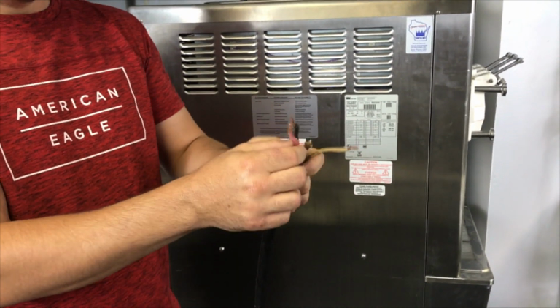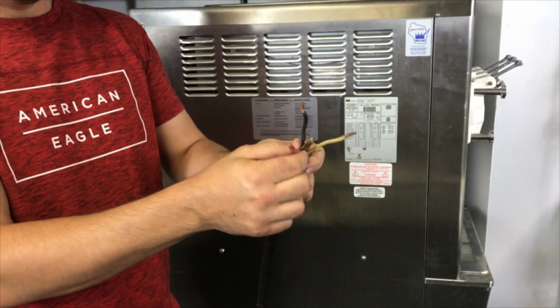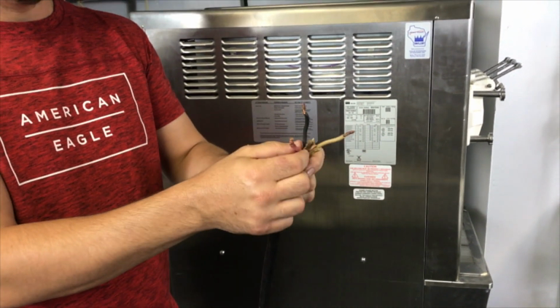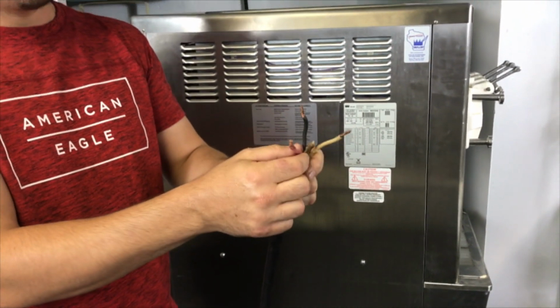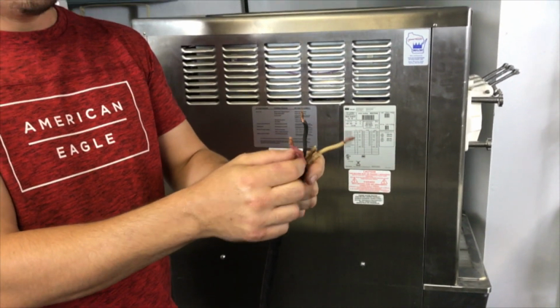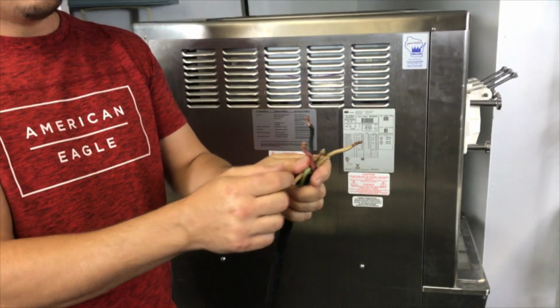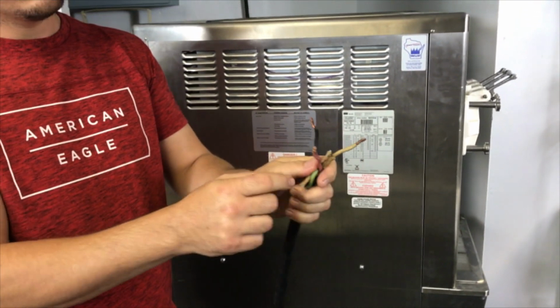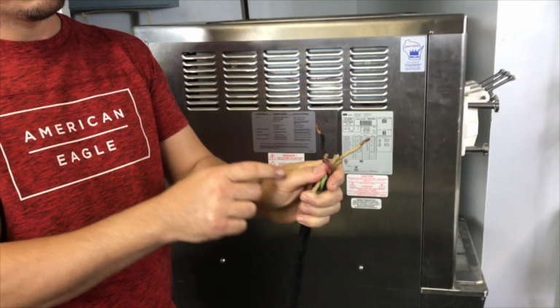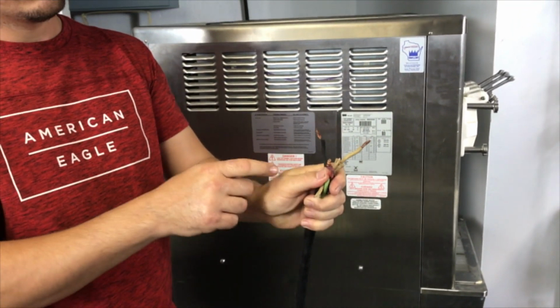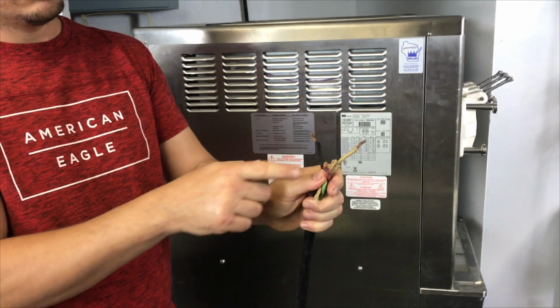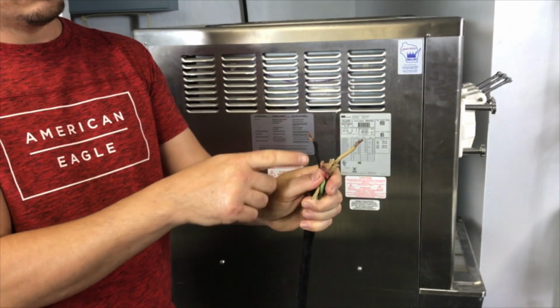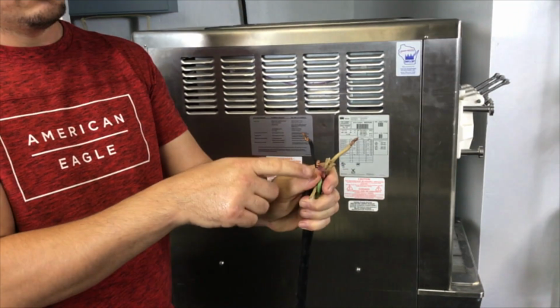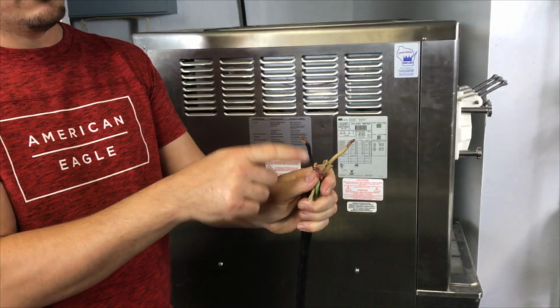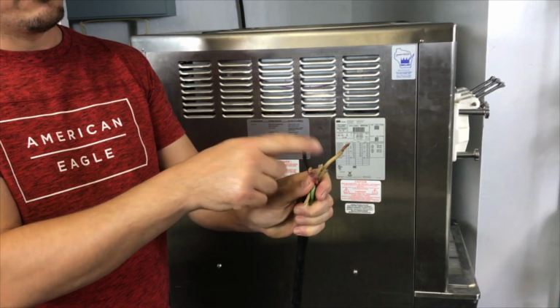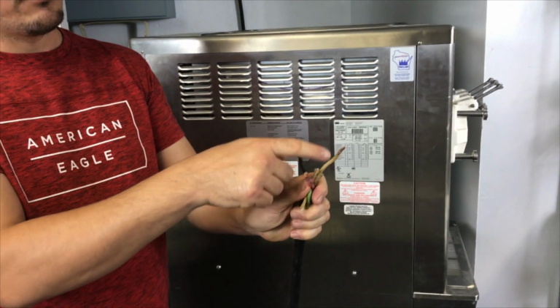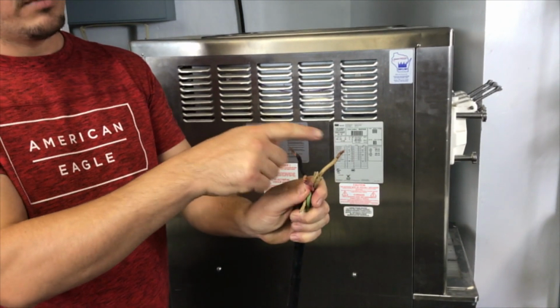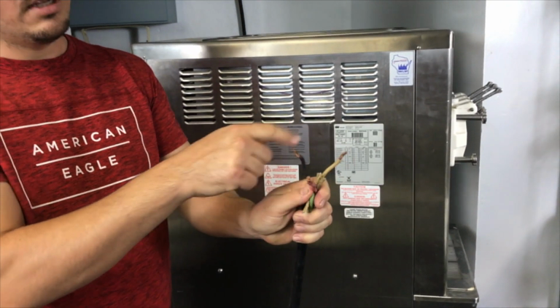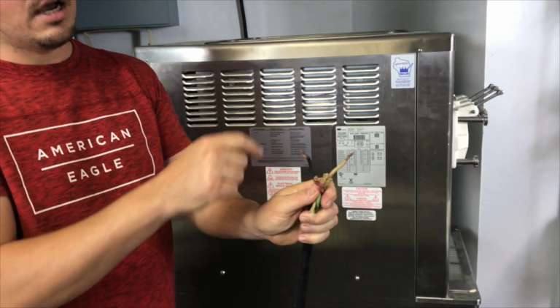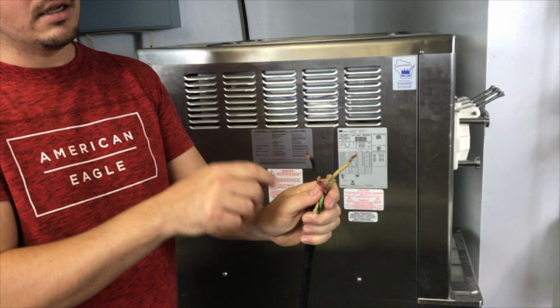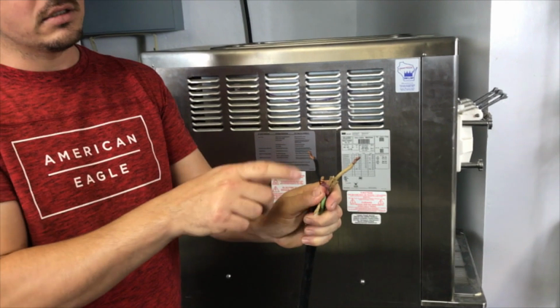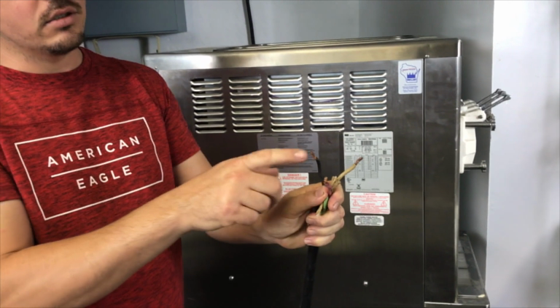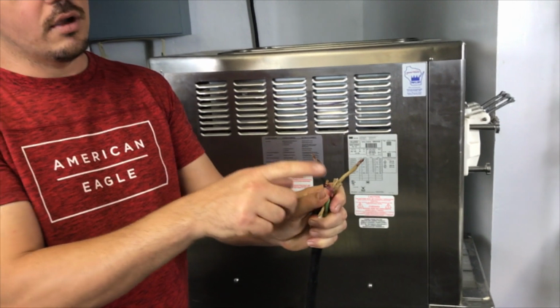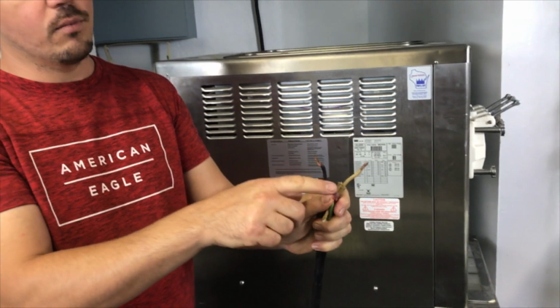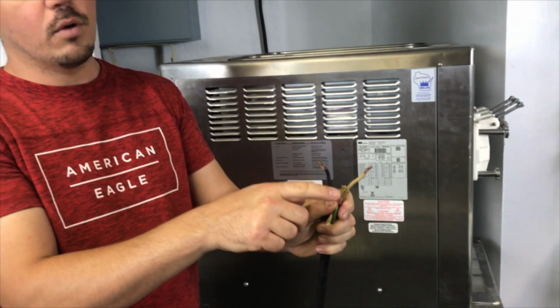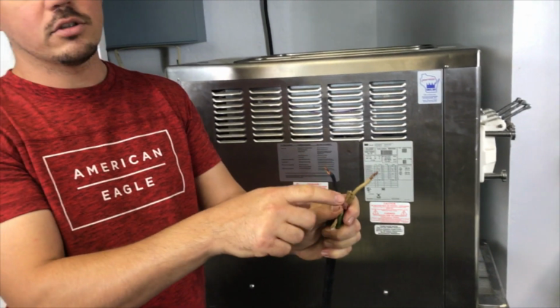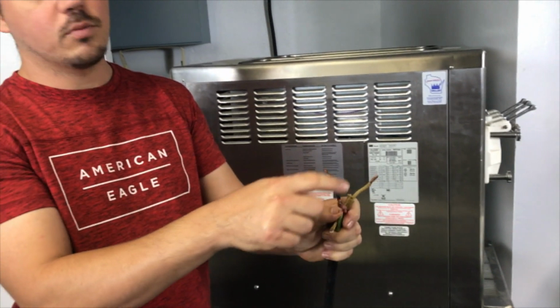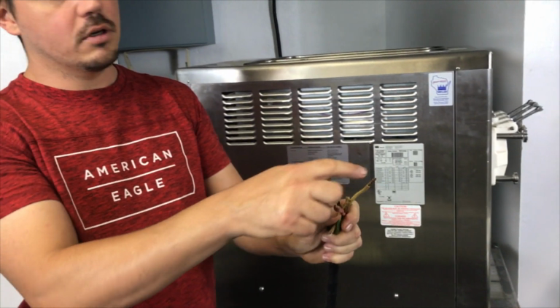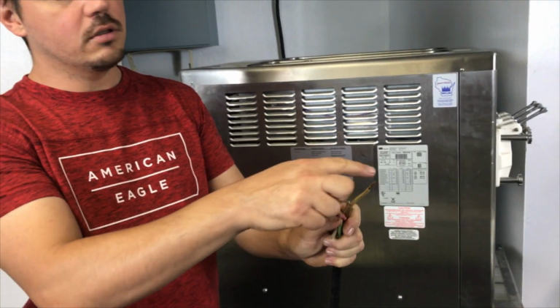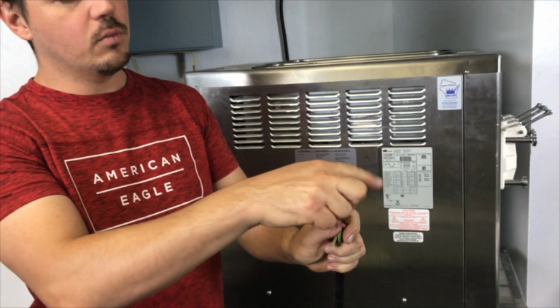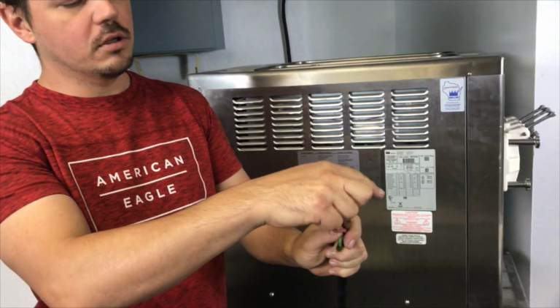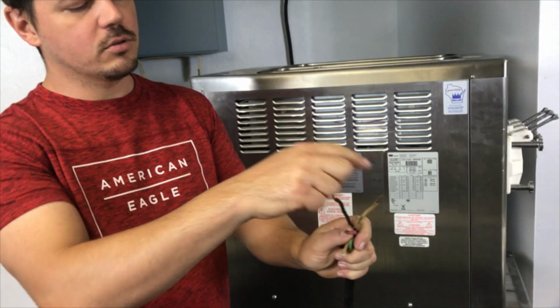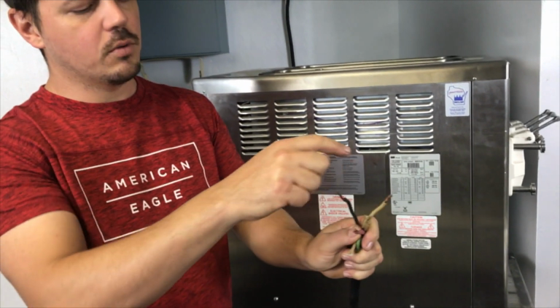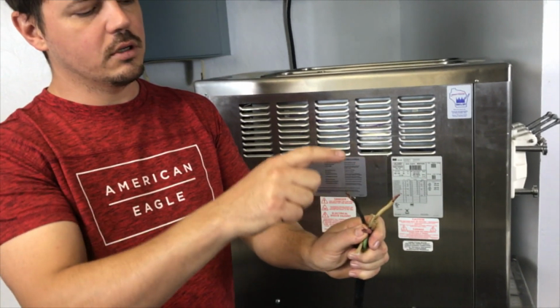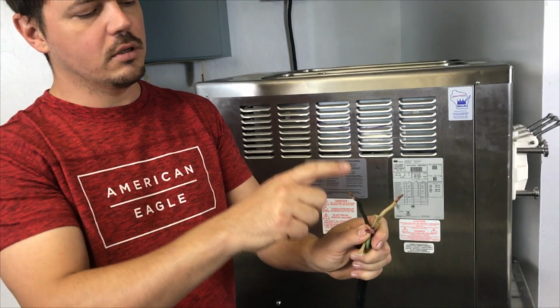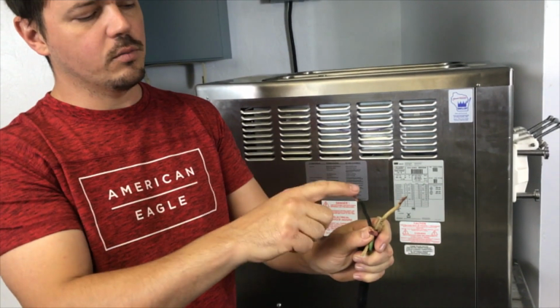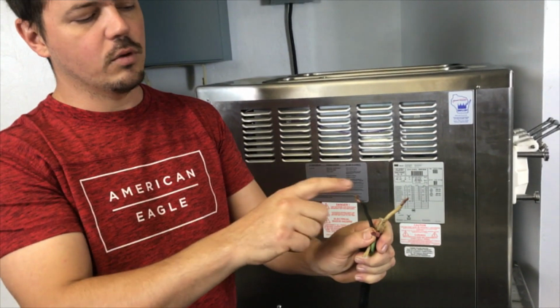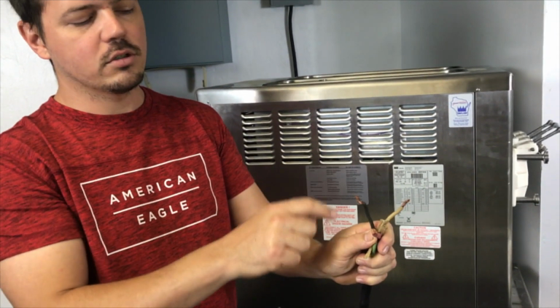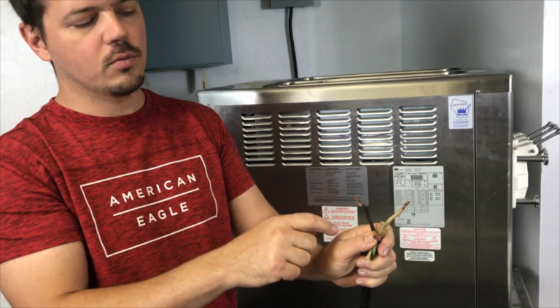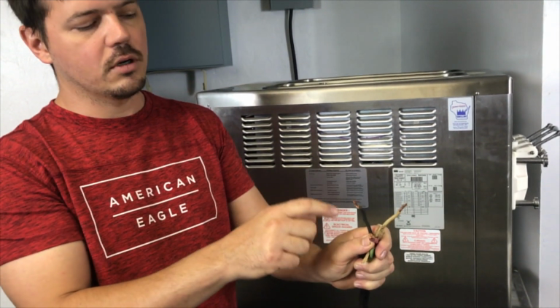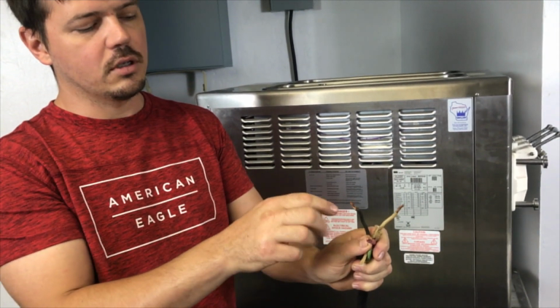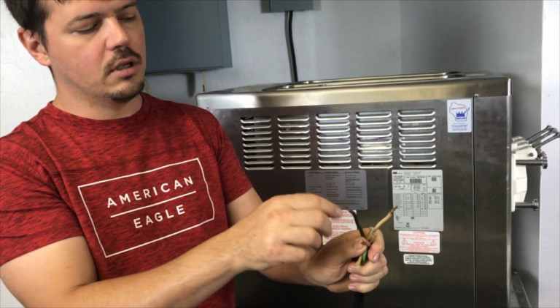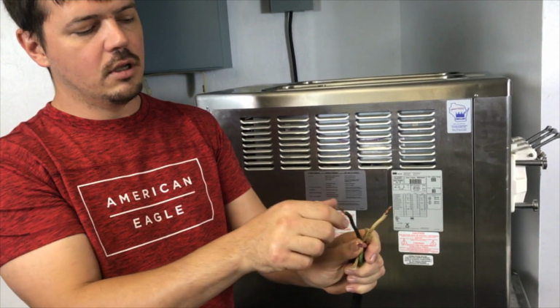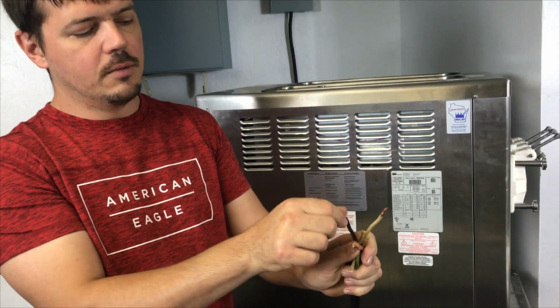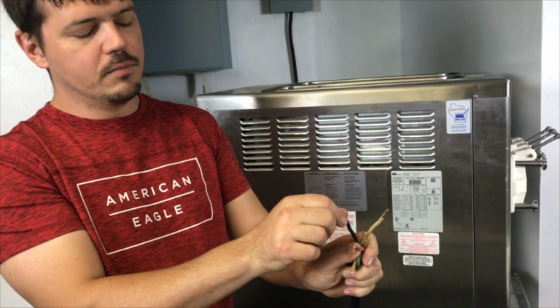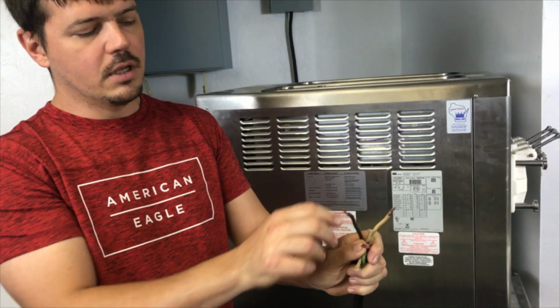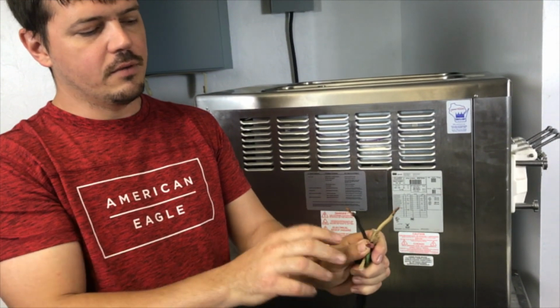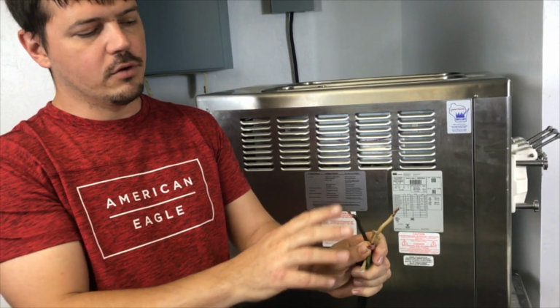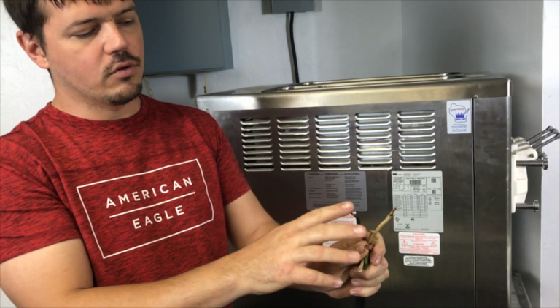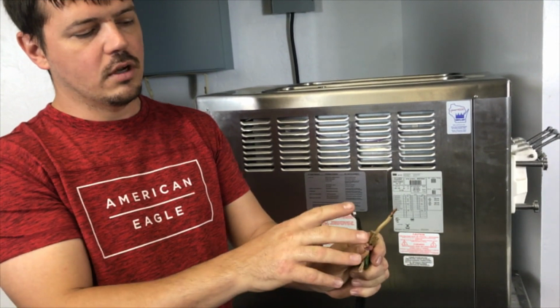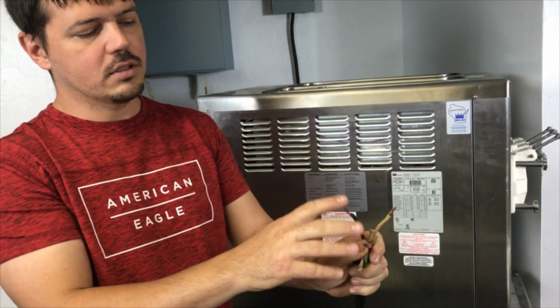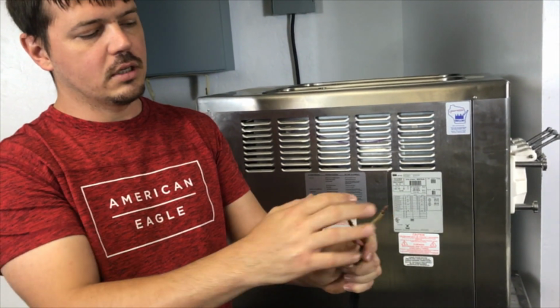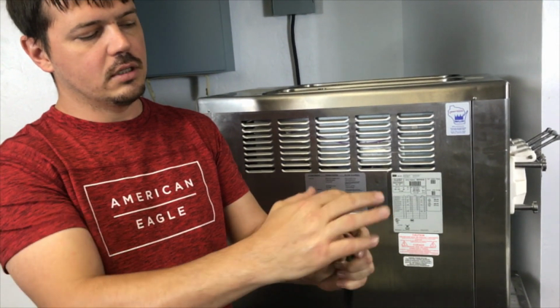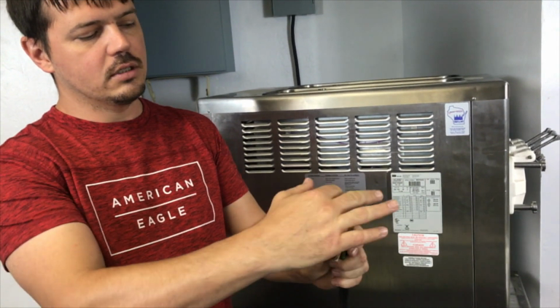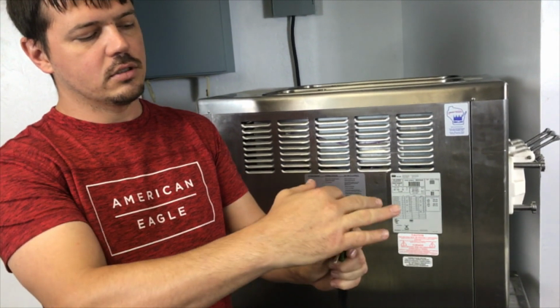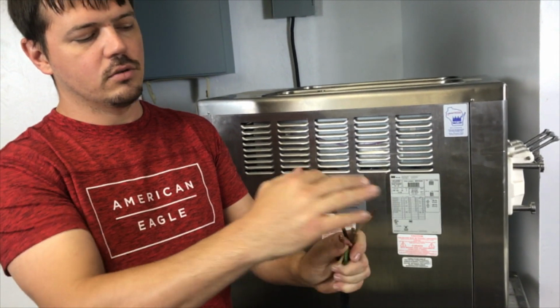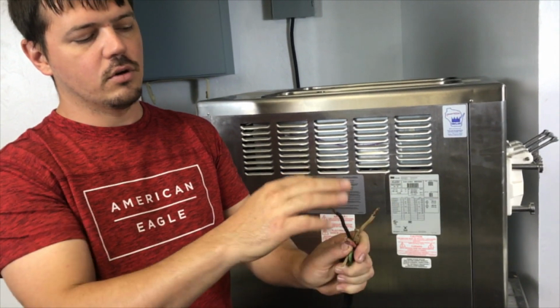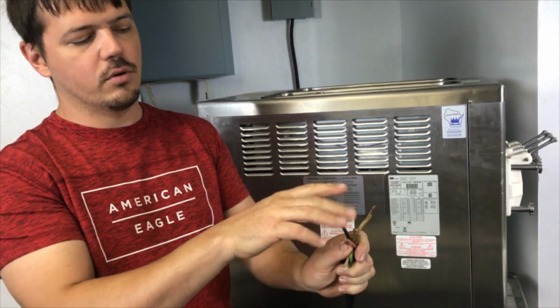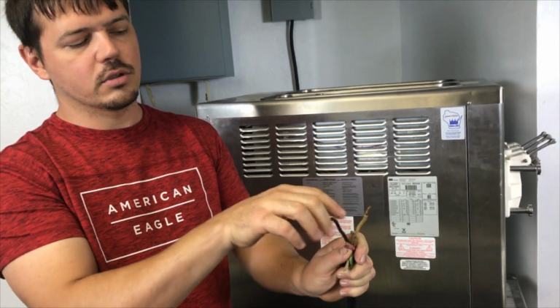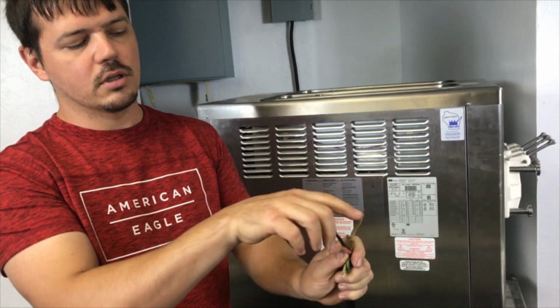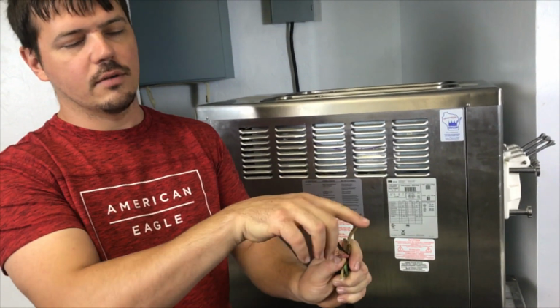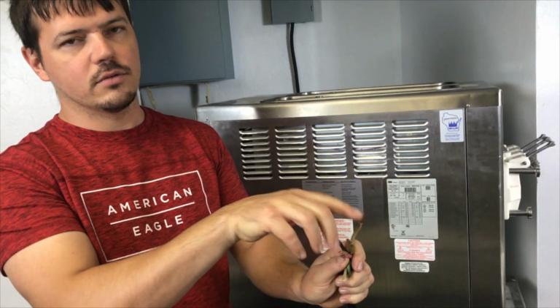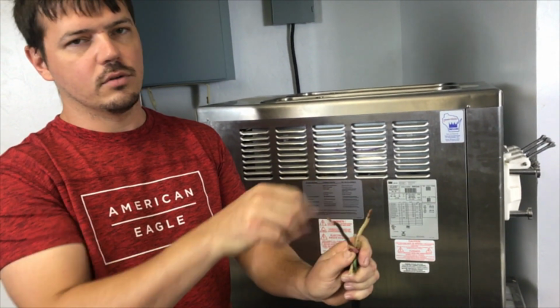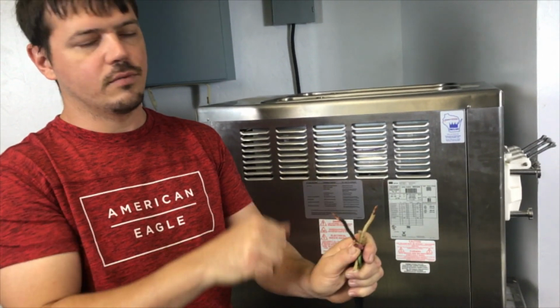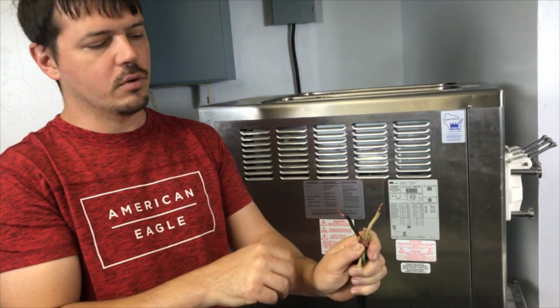On a three-phase machine, you have three hots, so you have 120, 120, and 120. If you cross any two of these, you're always going to have 240.